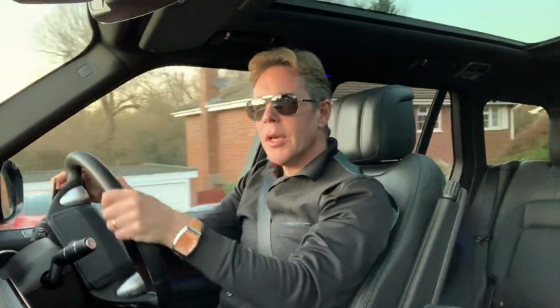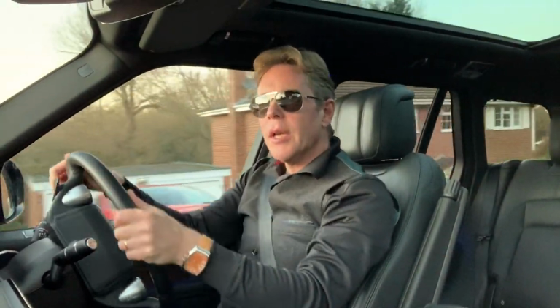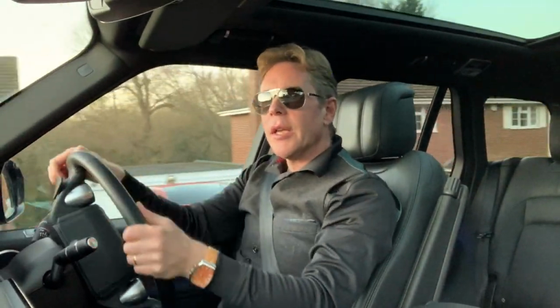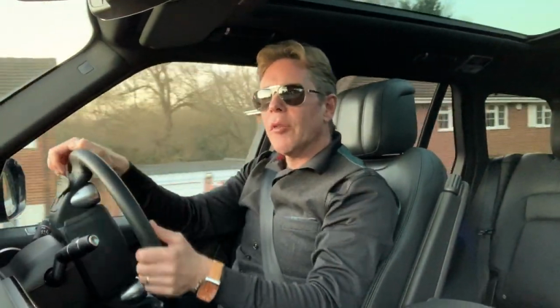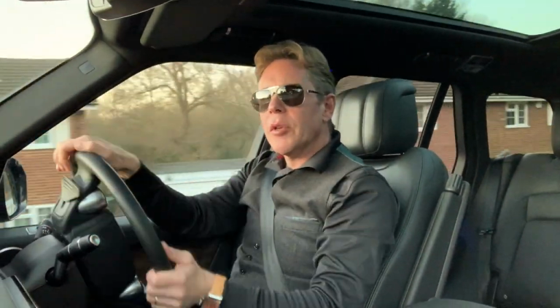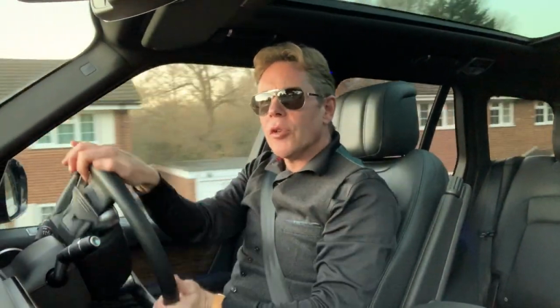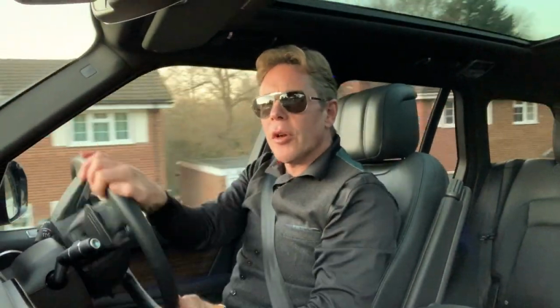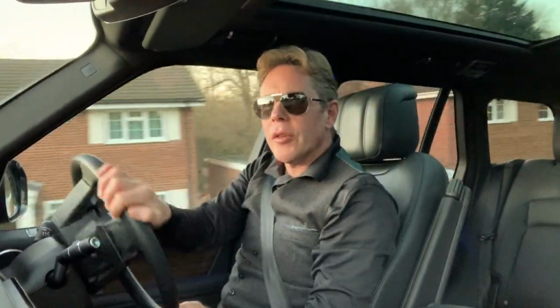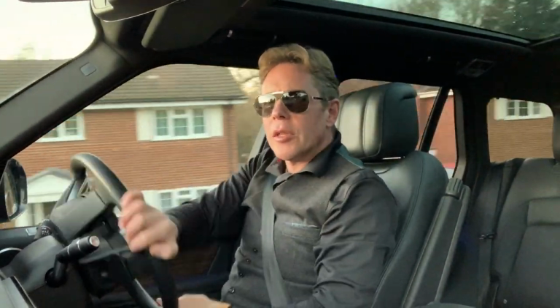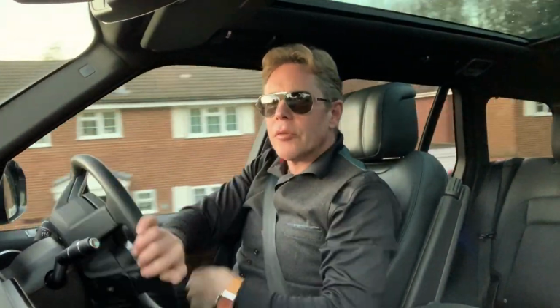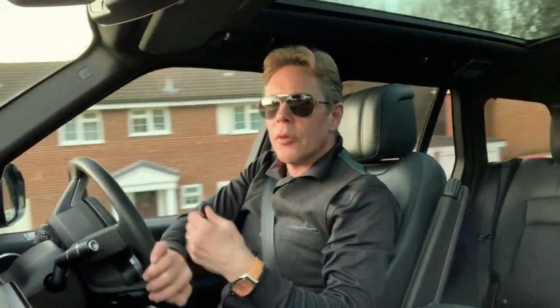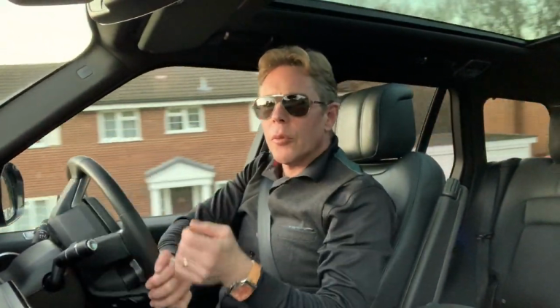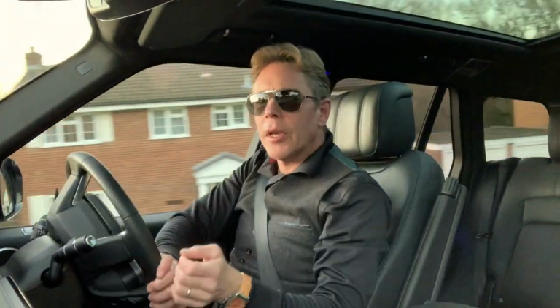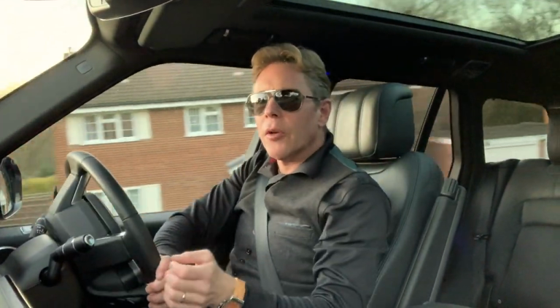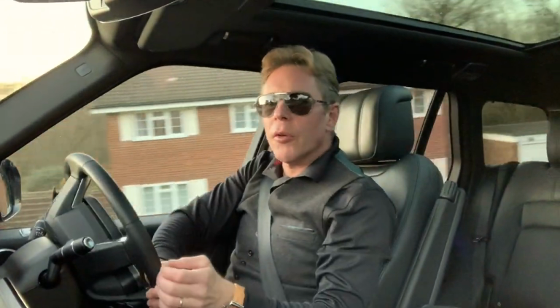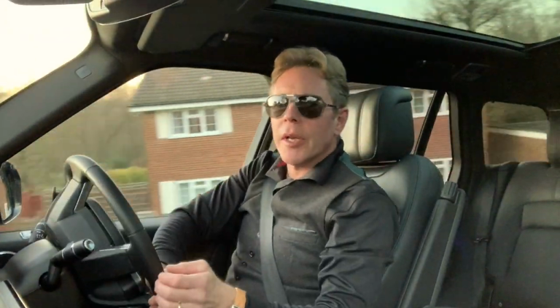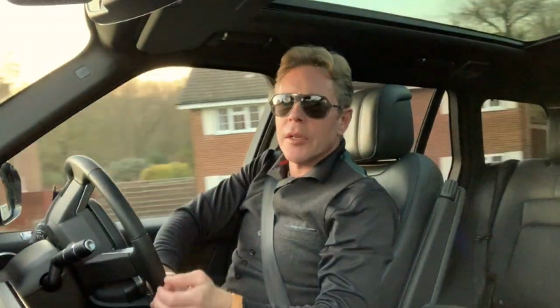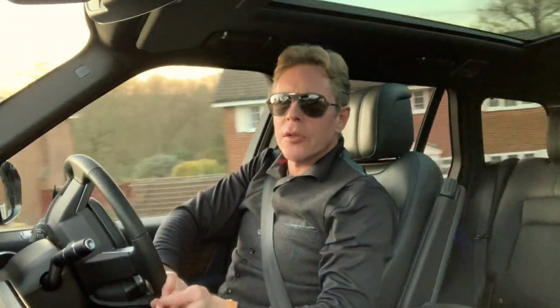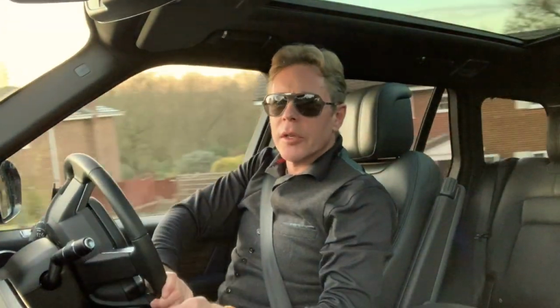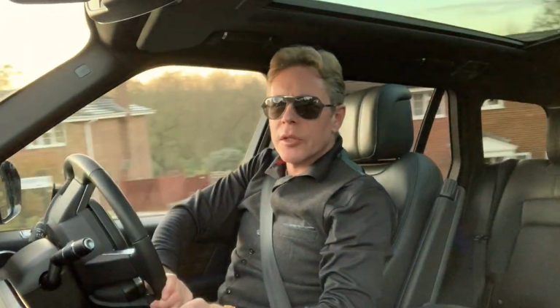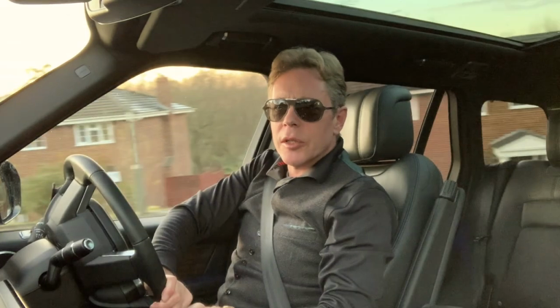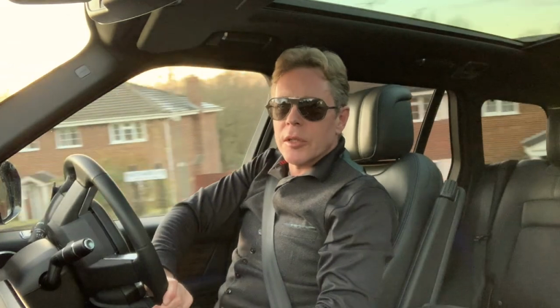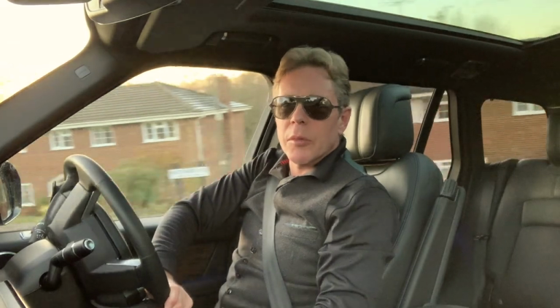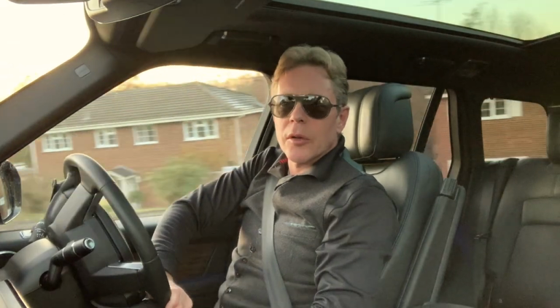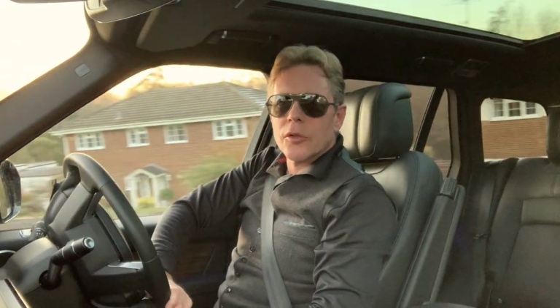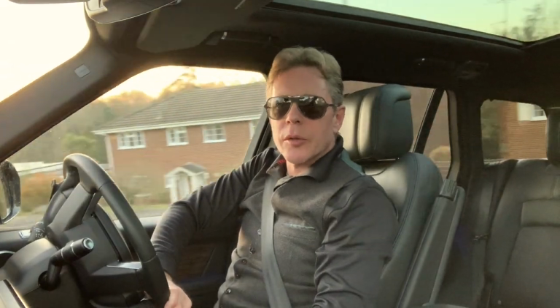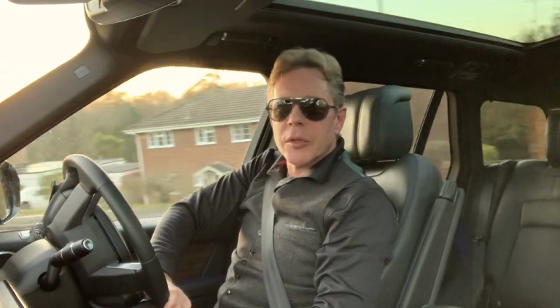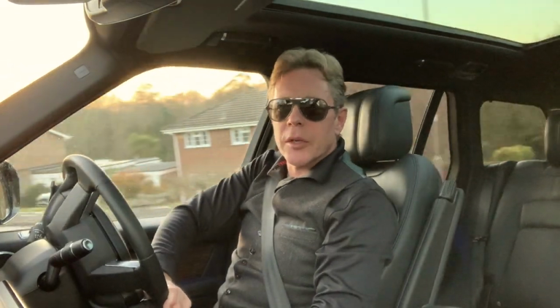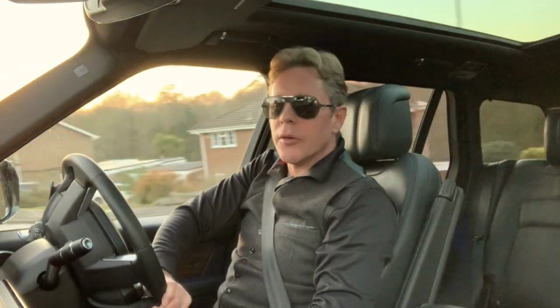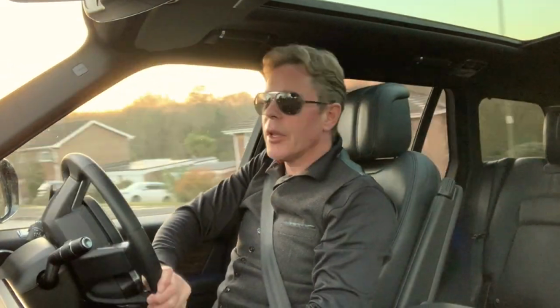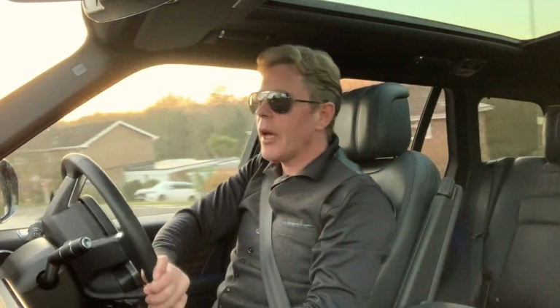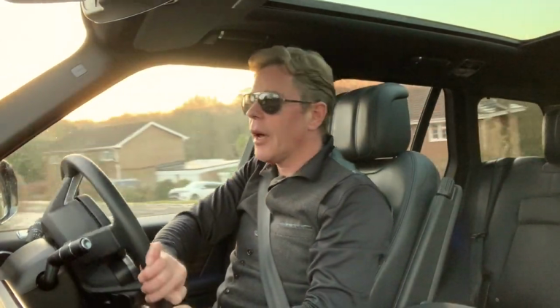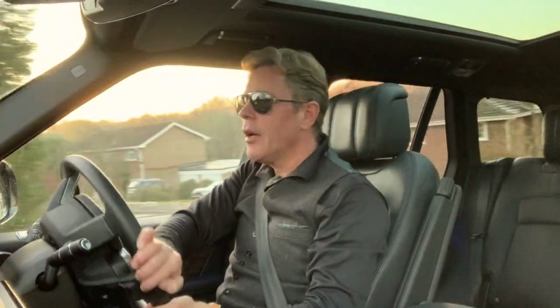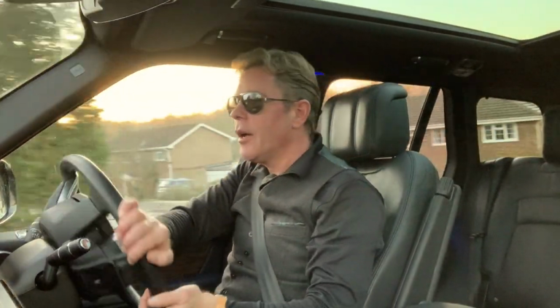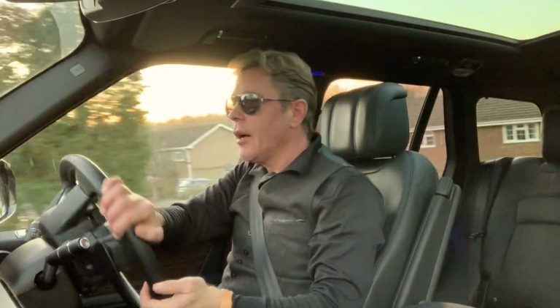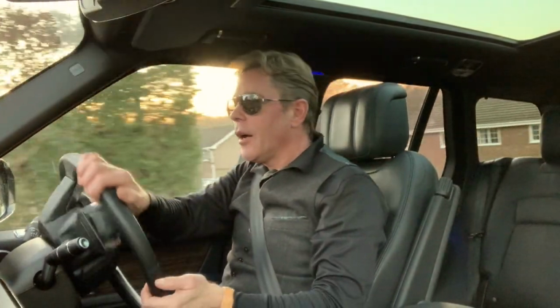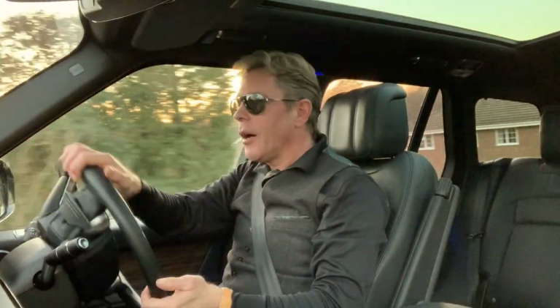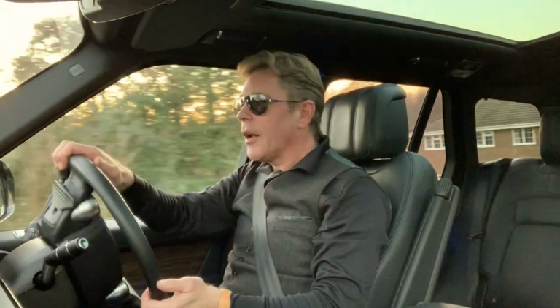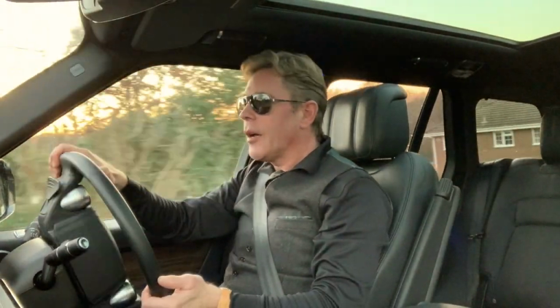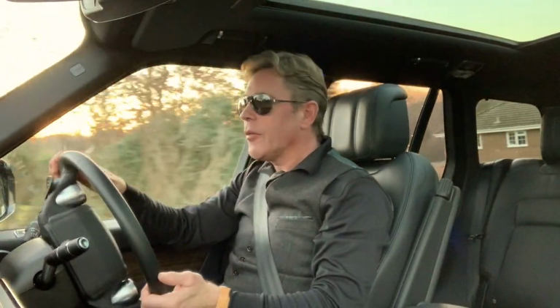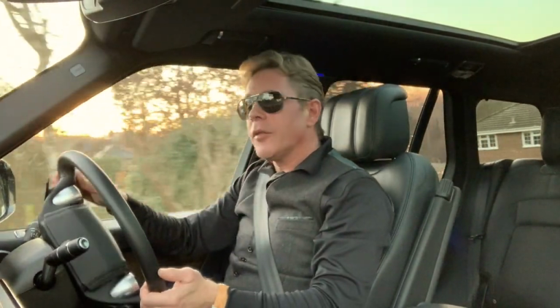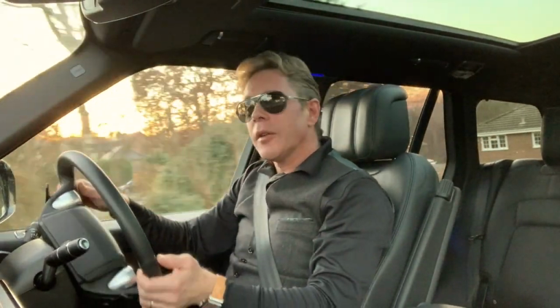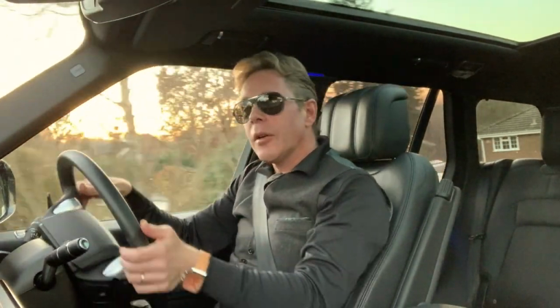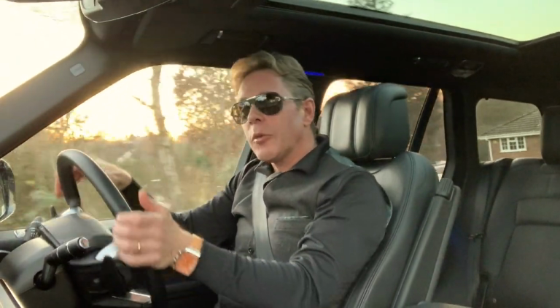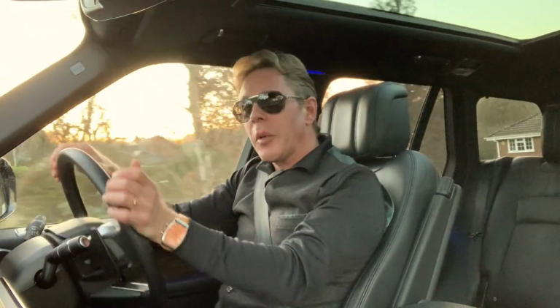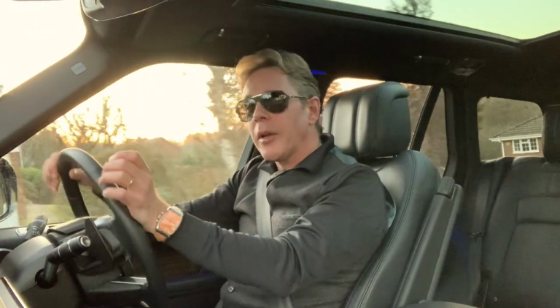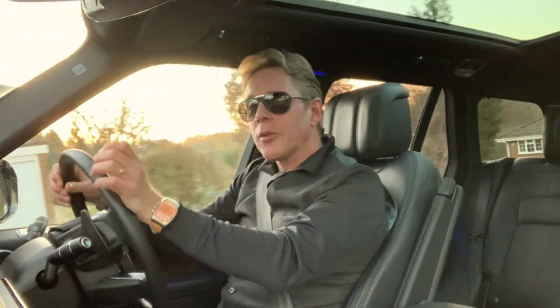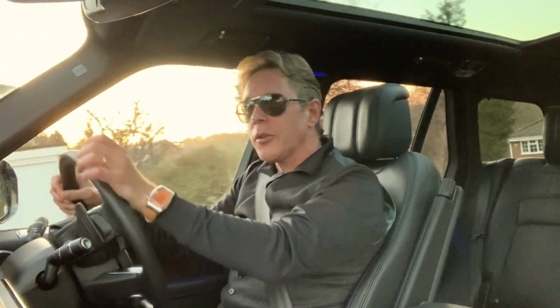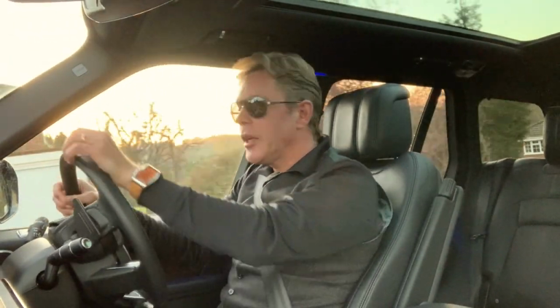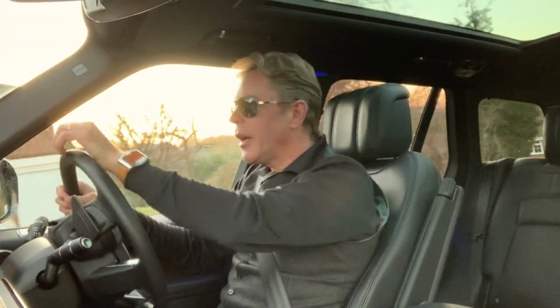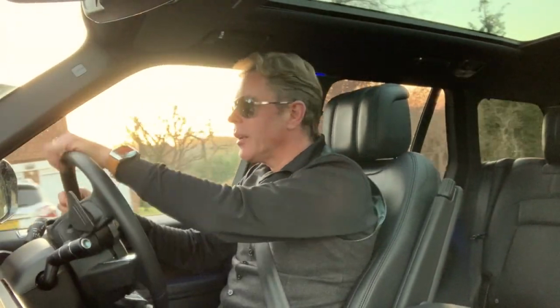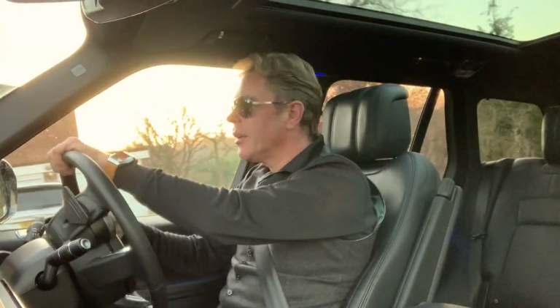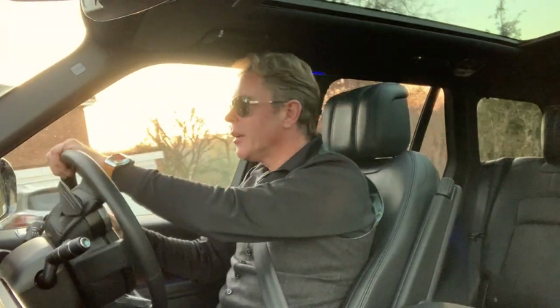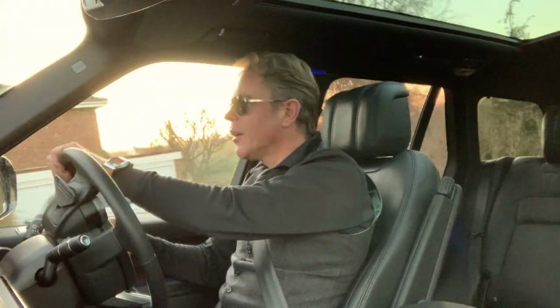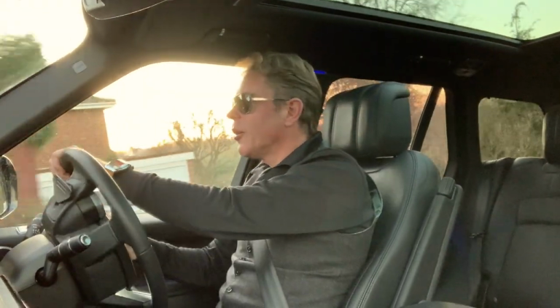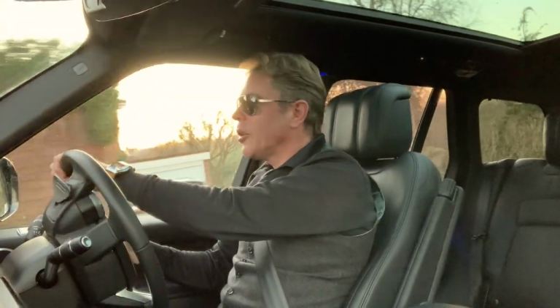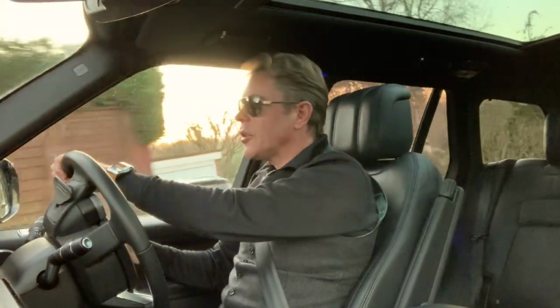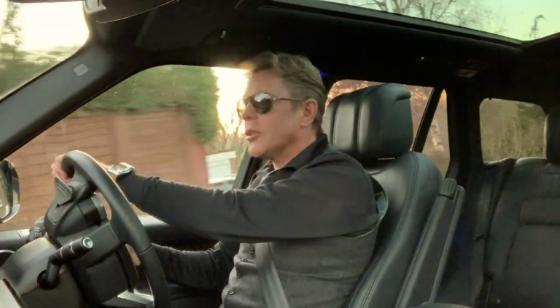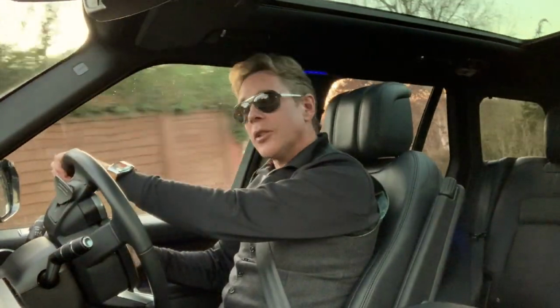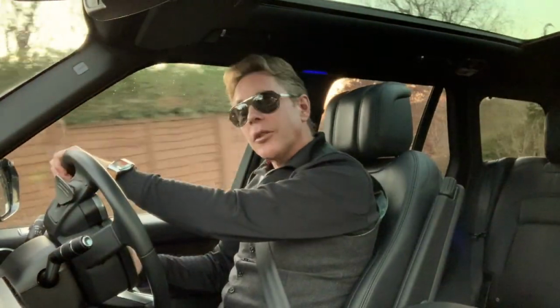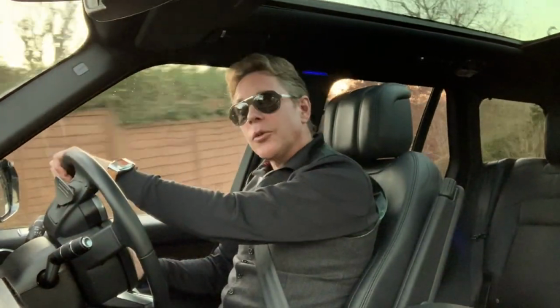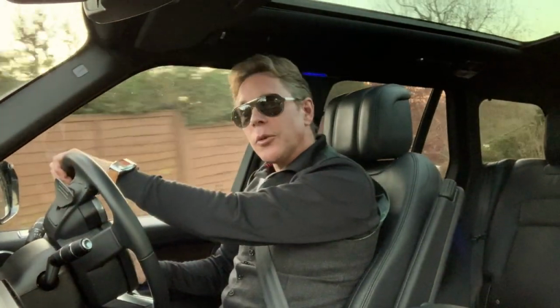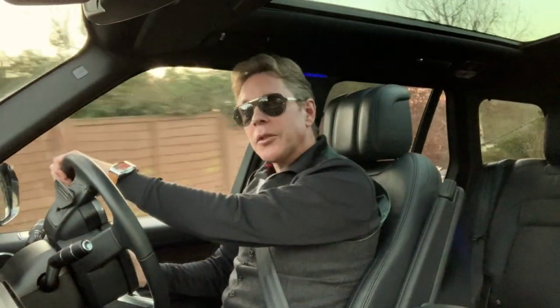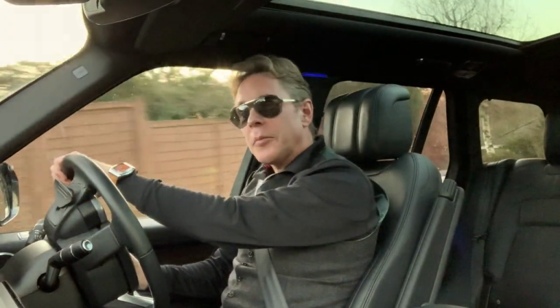I've been driving this for a week already, doing 60-mile trips here and there, and I haven't filled up with petrol yet, which is just awesome.